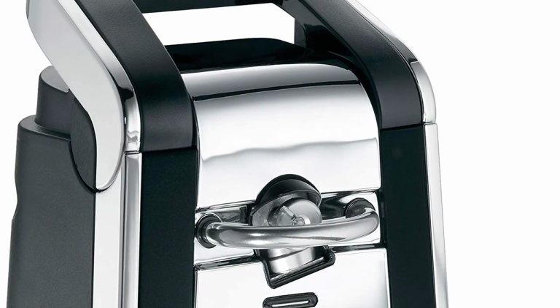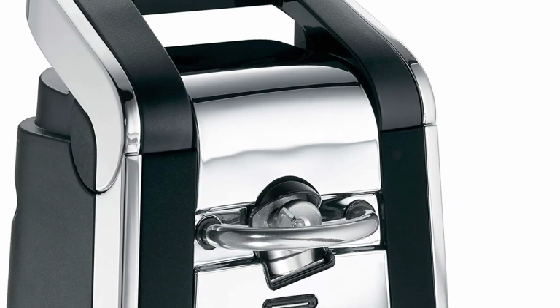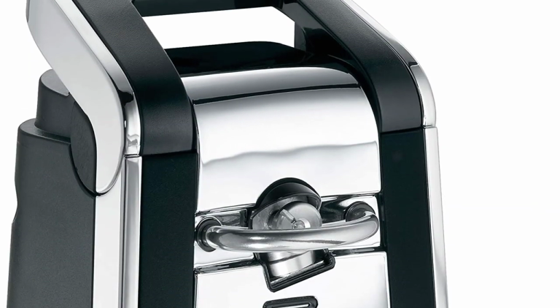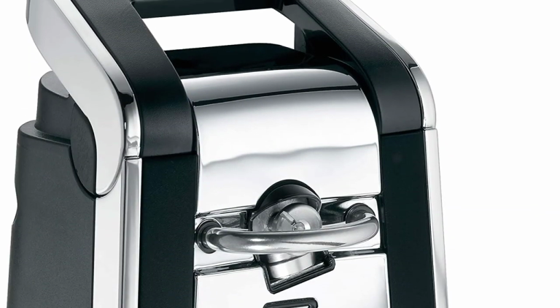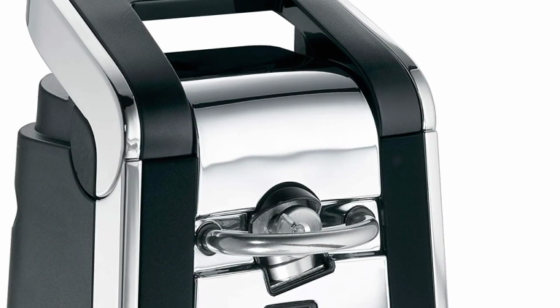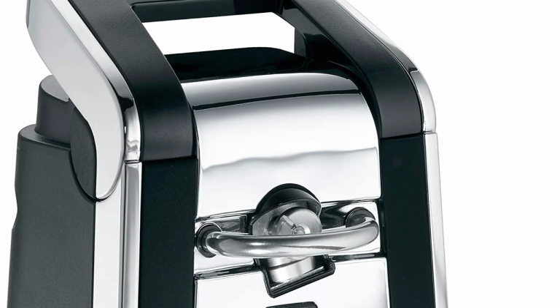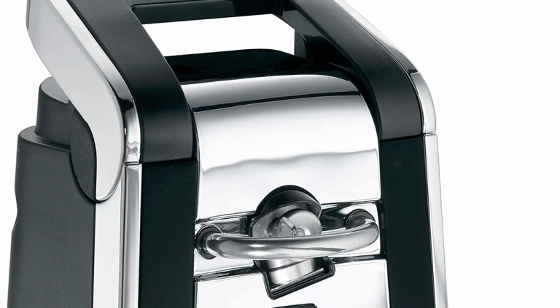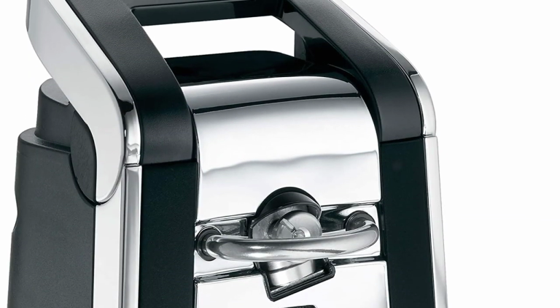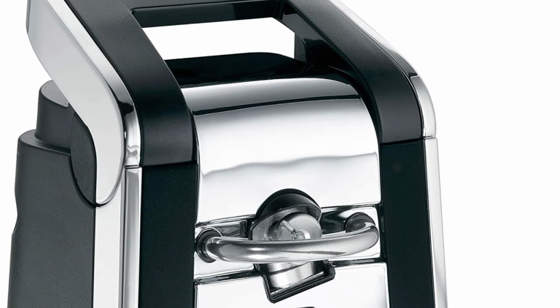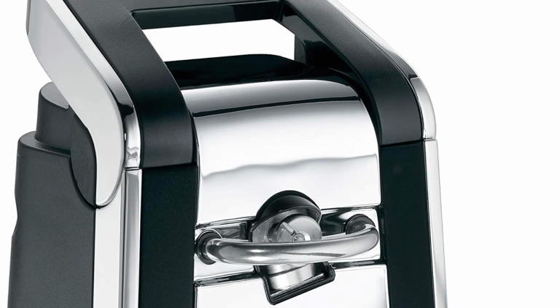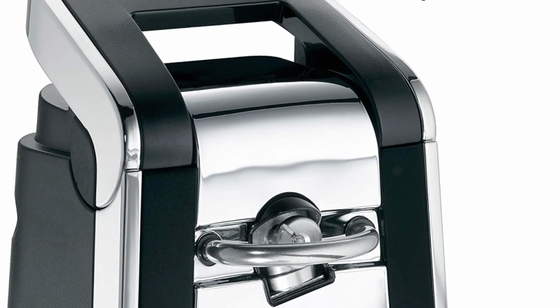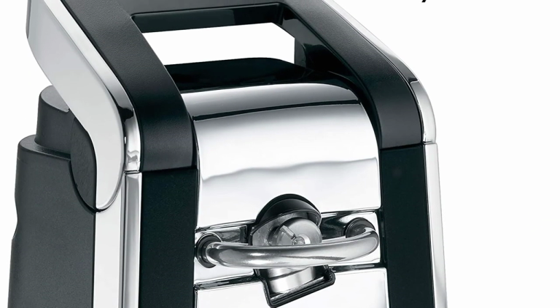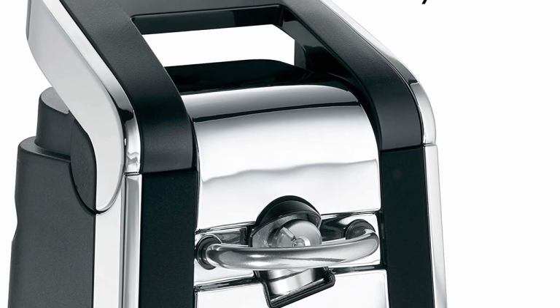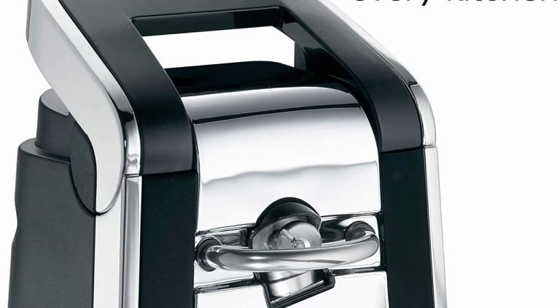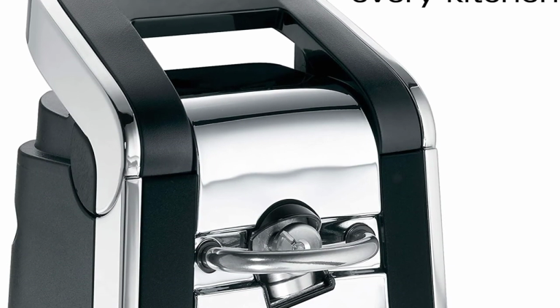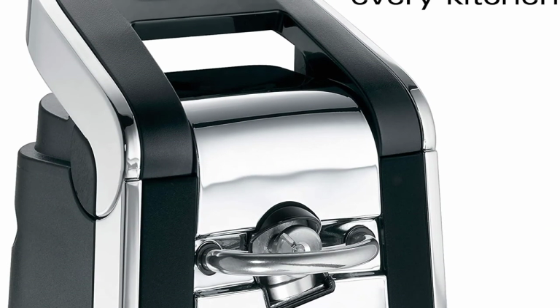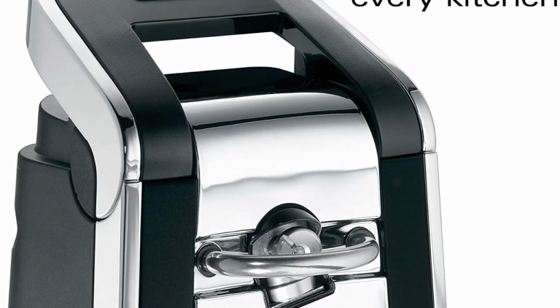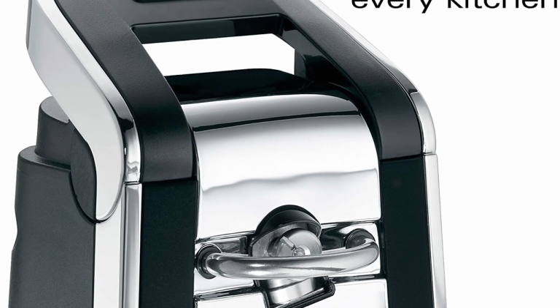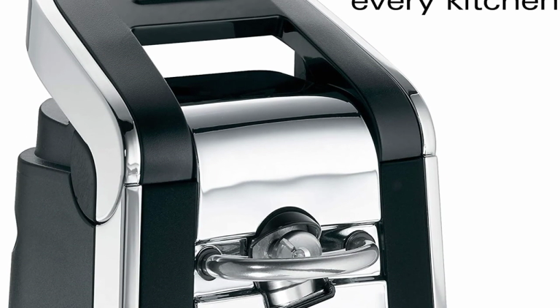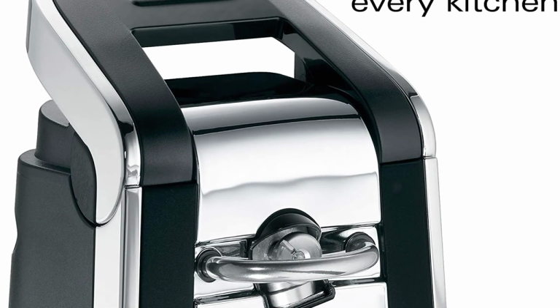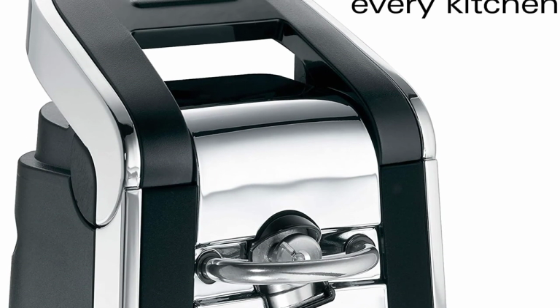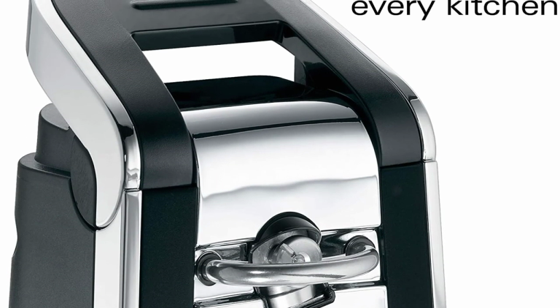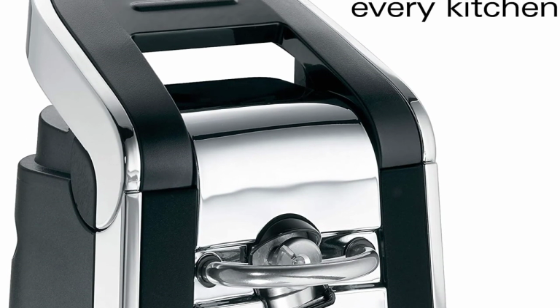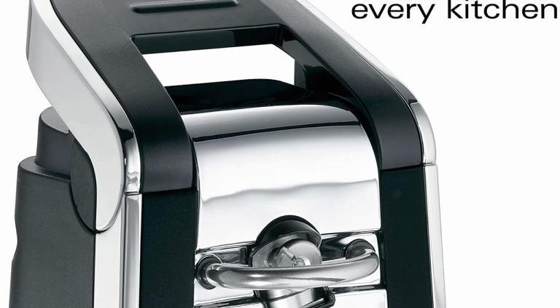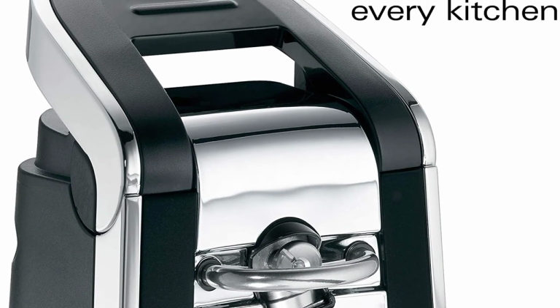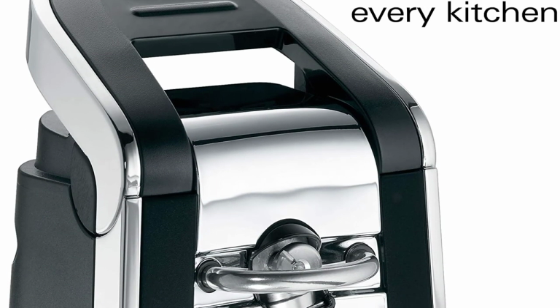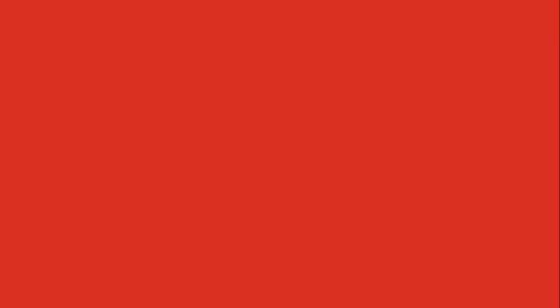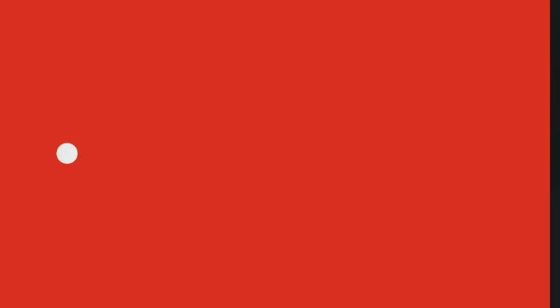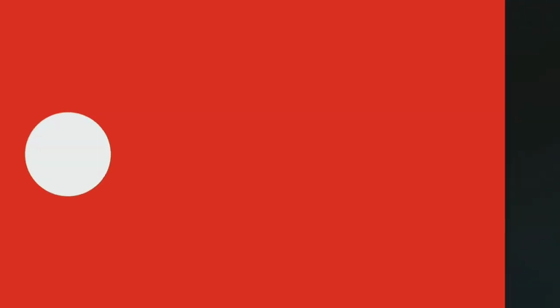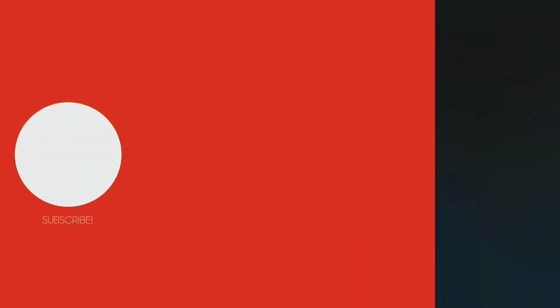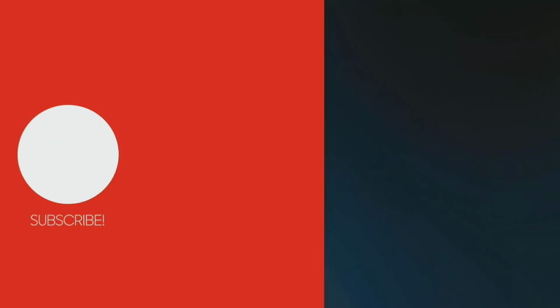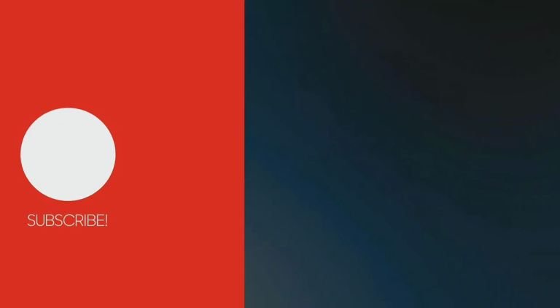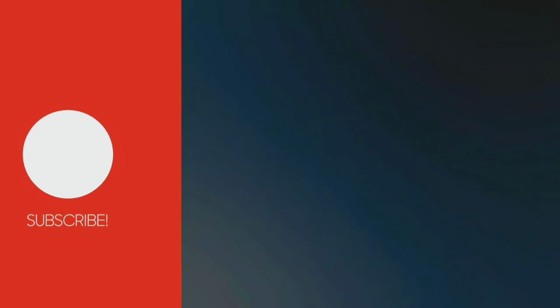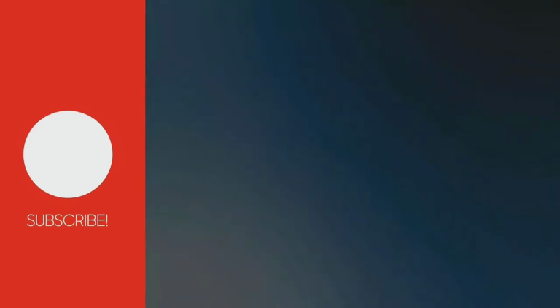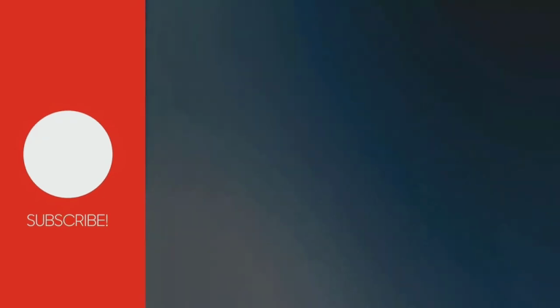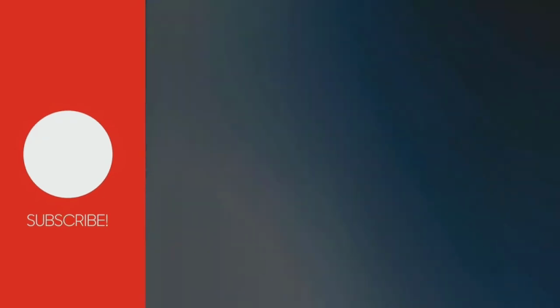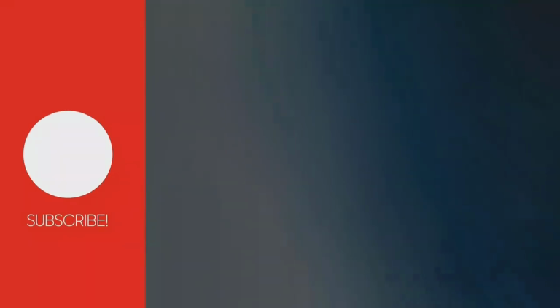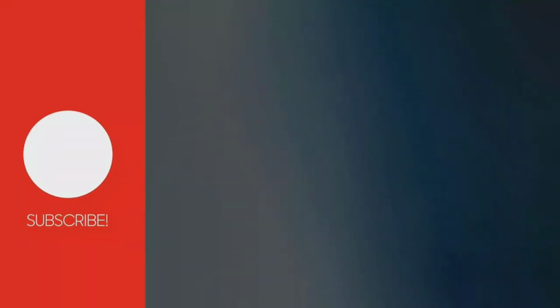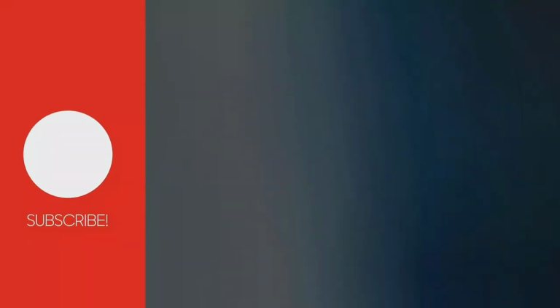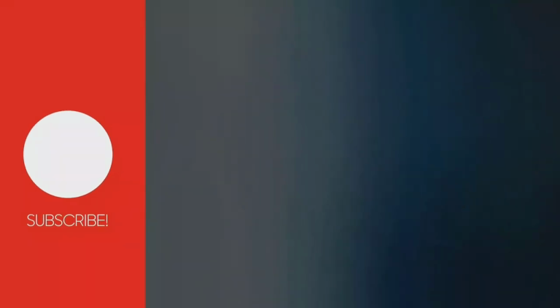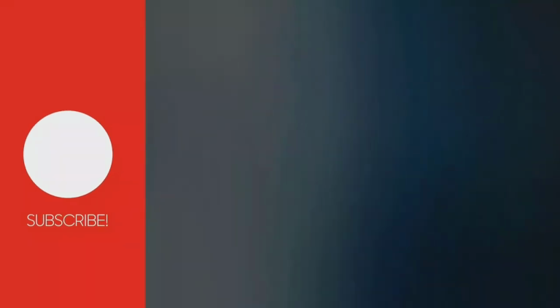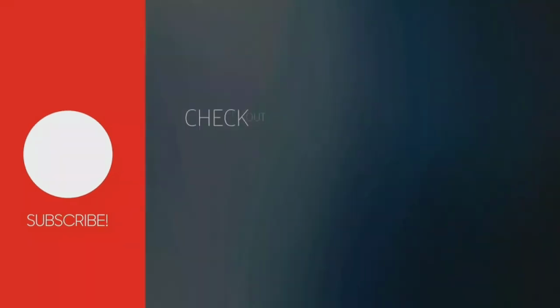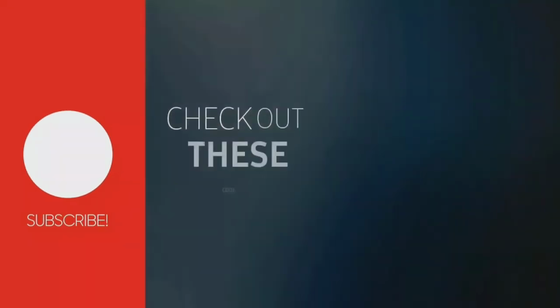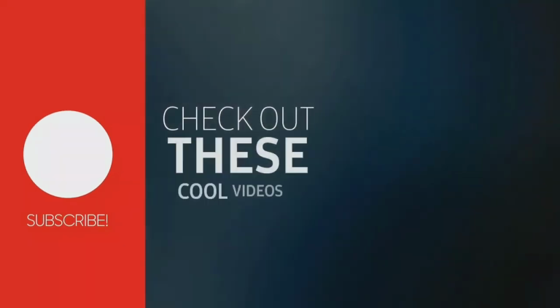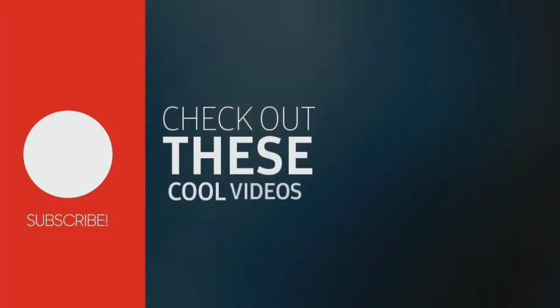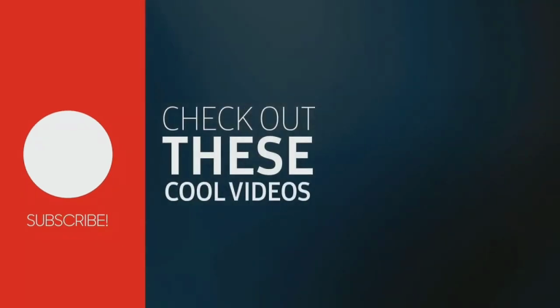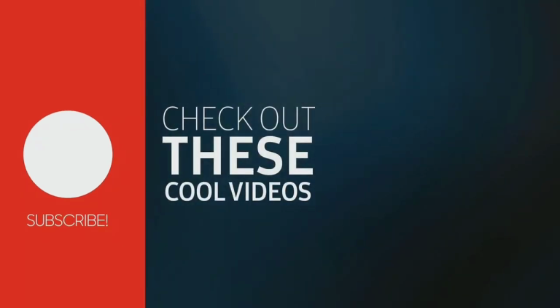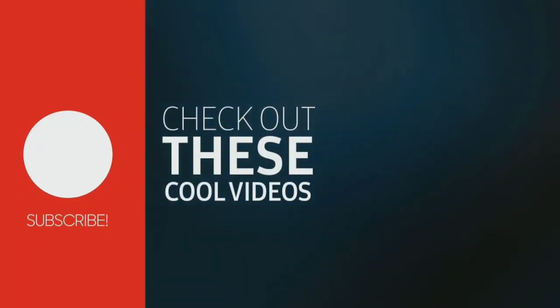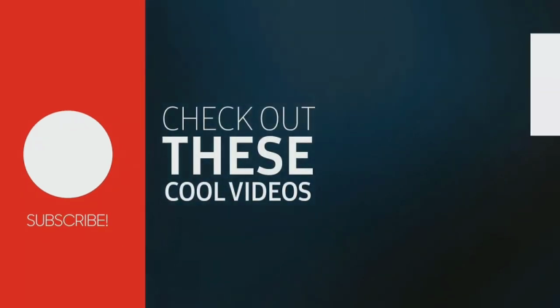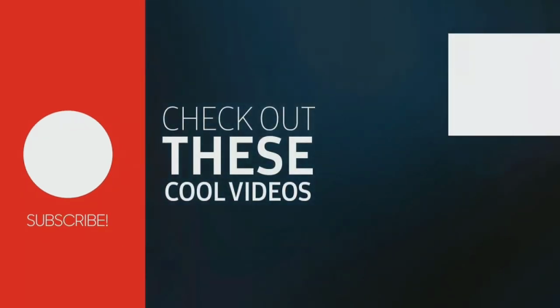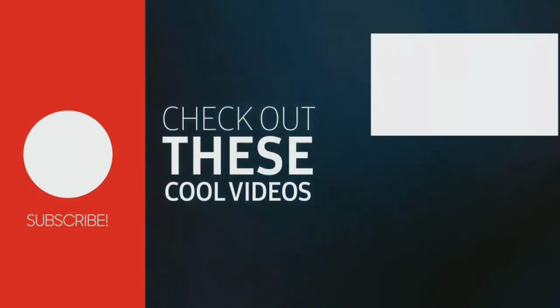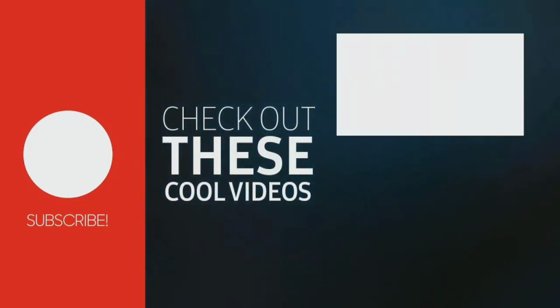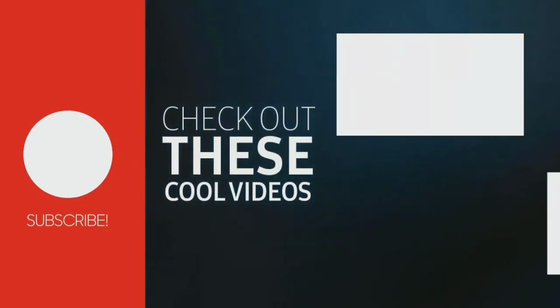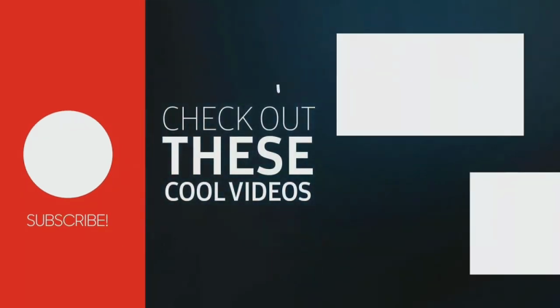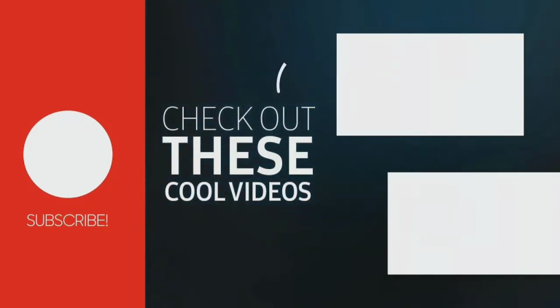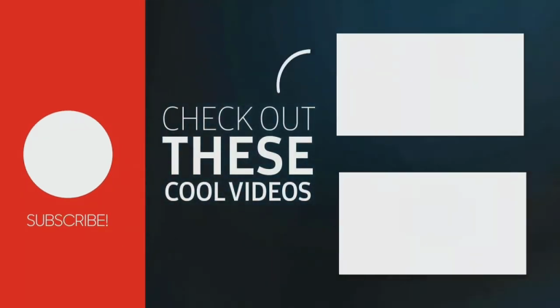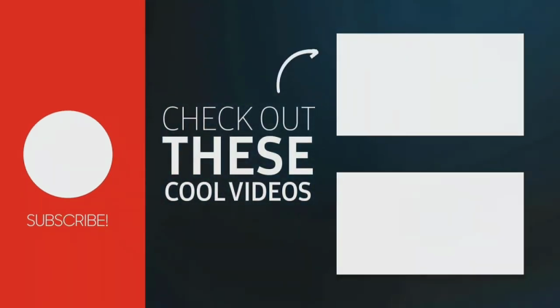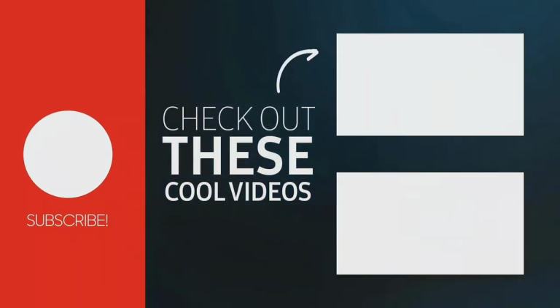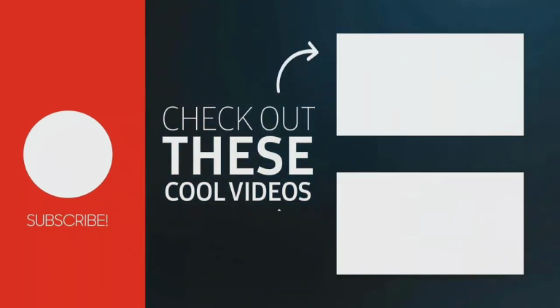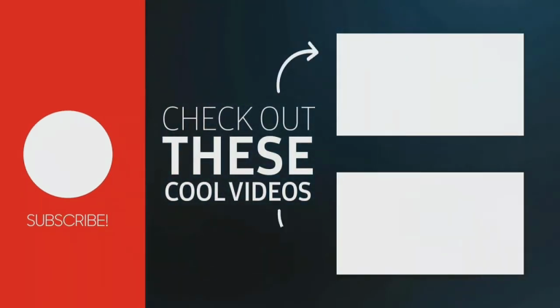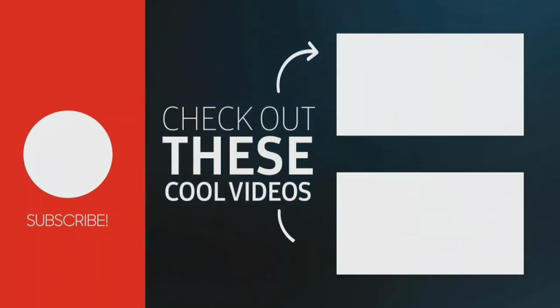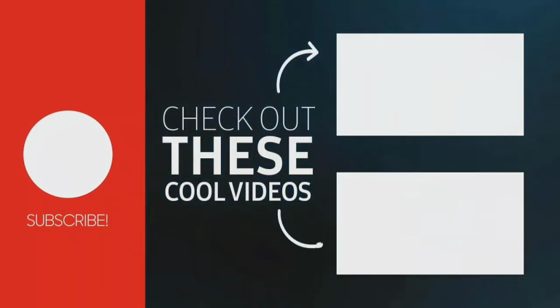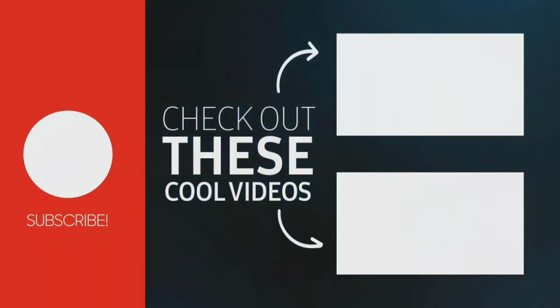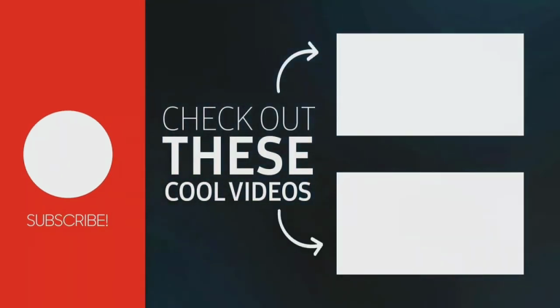Thanks for watching this video. Hope you liked it and found some important information about what you were looking for.